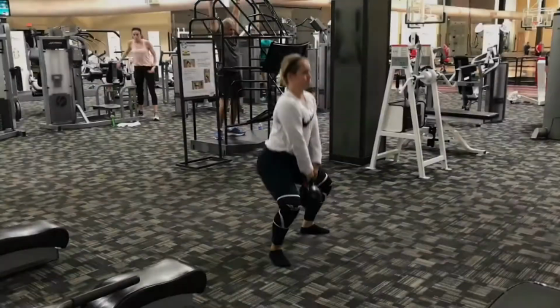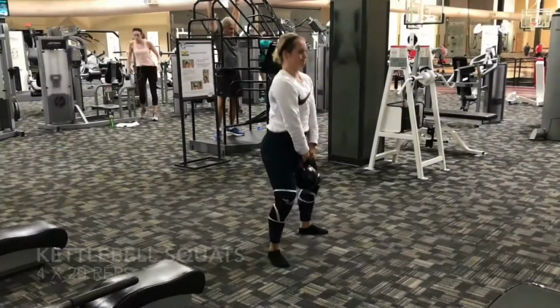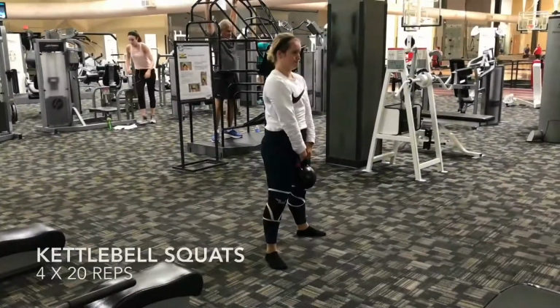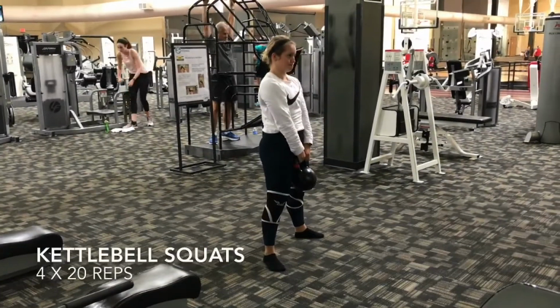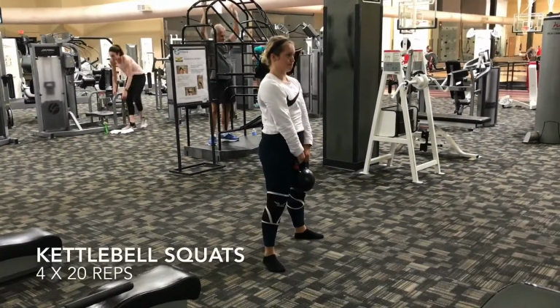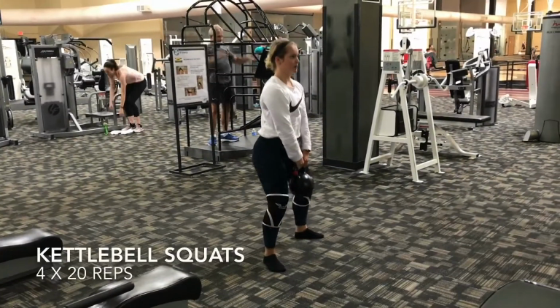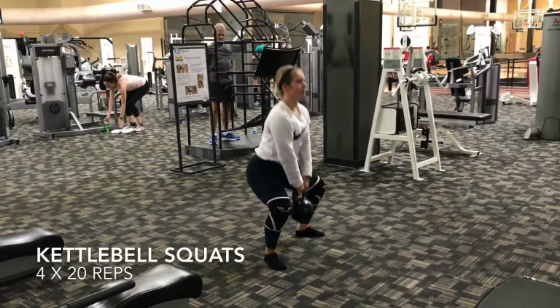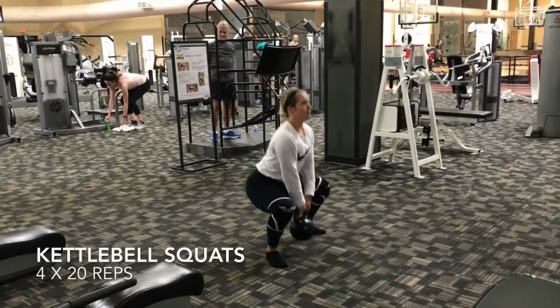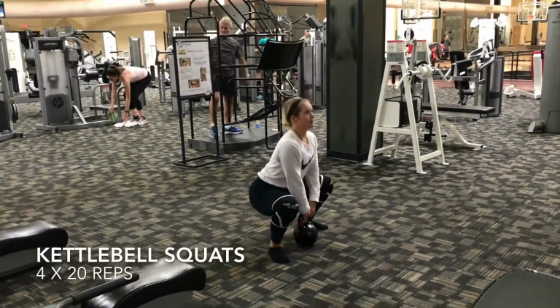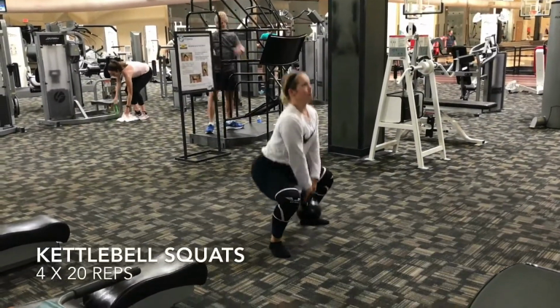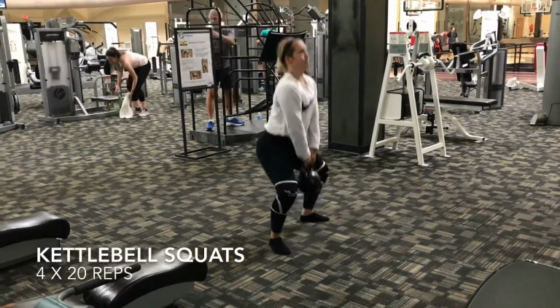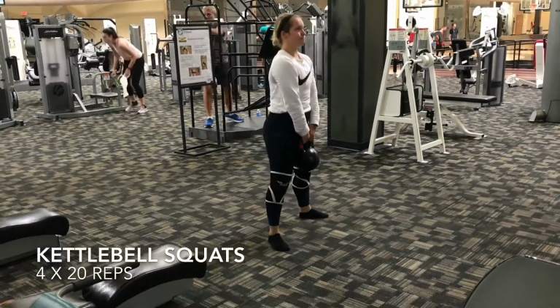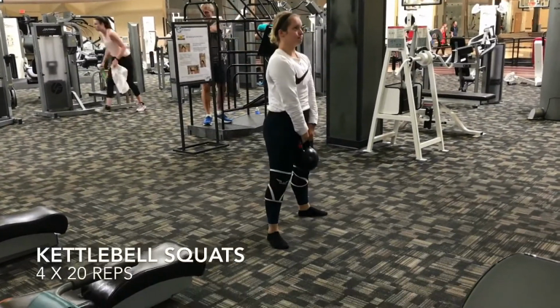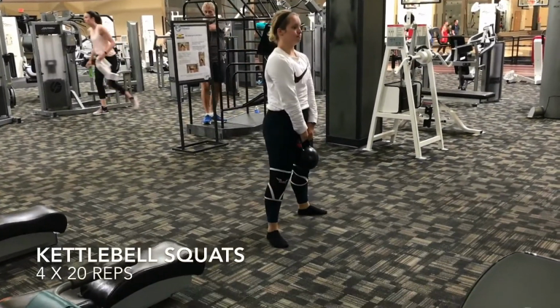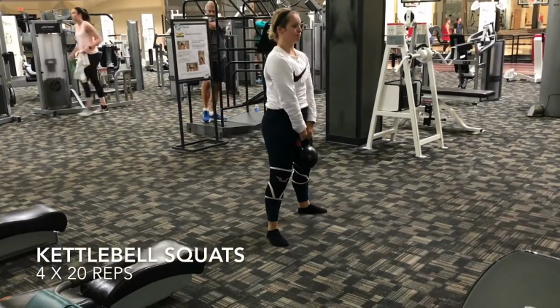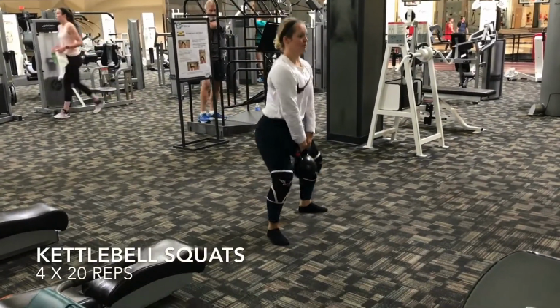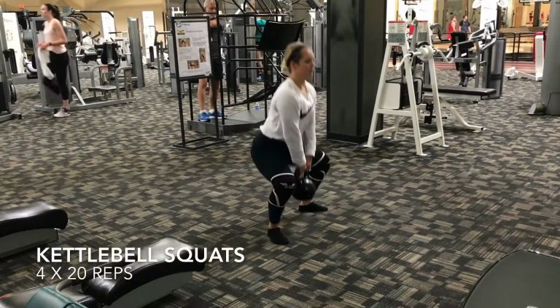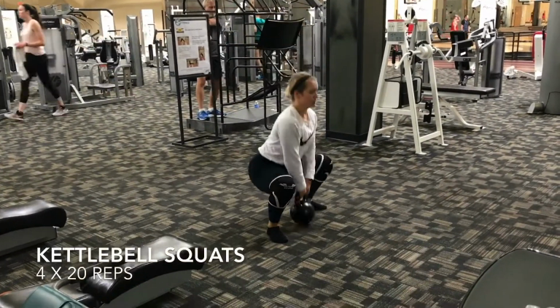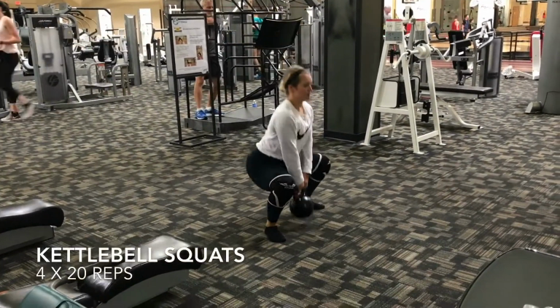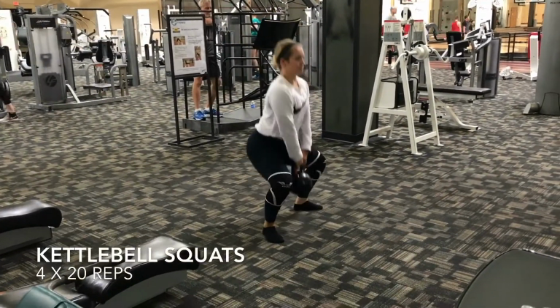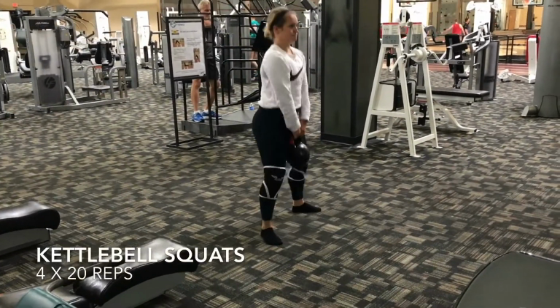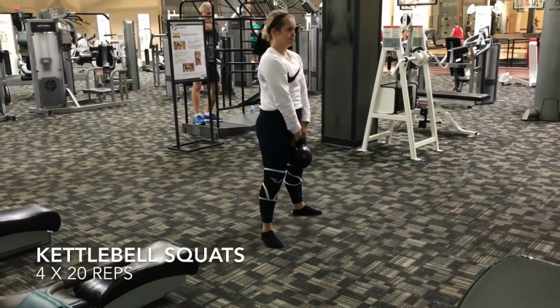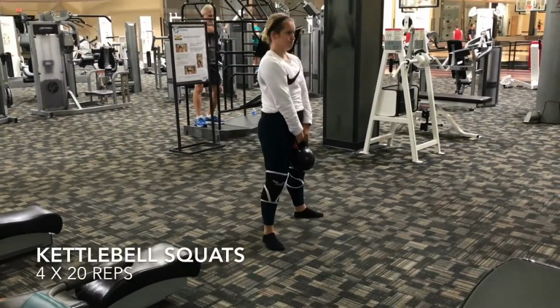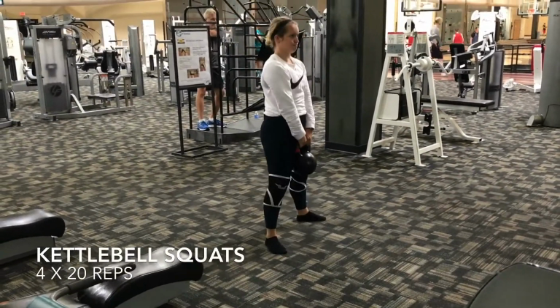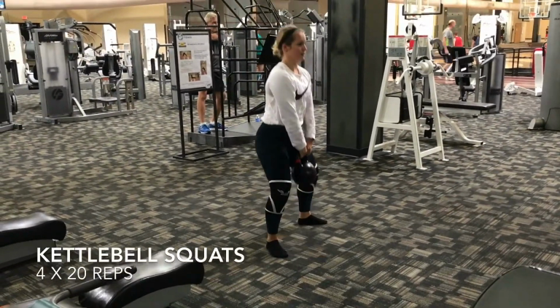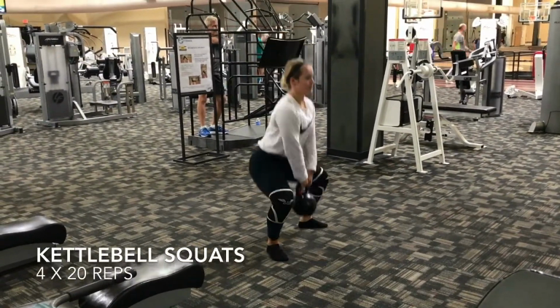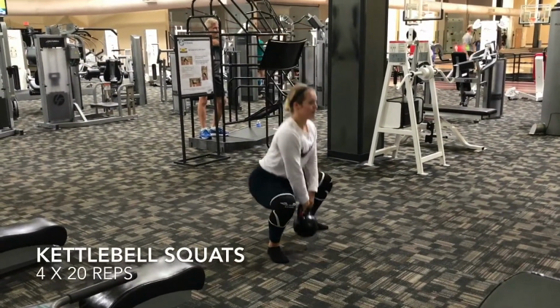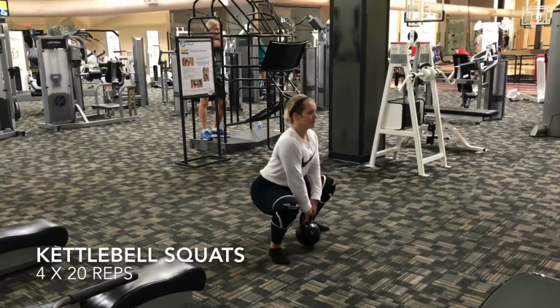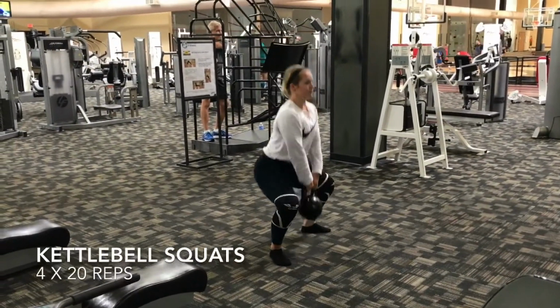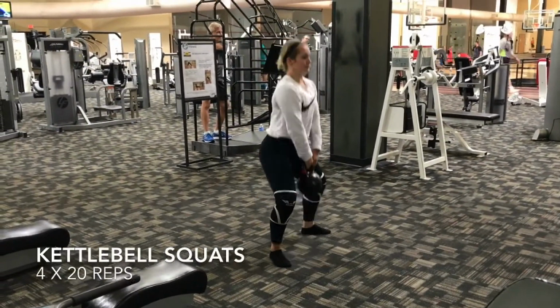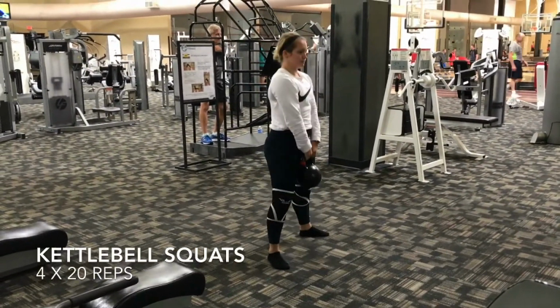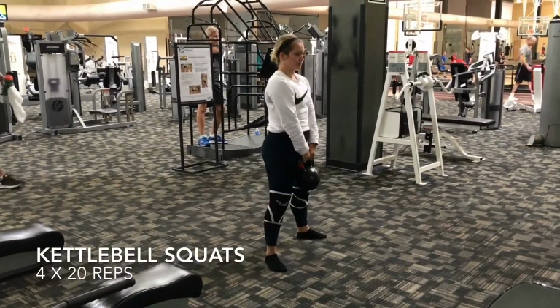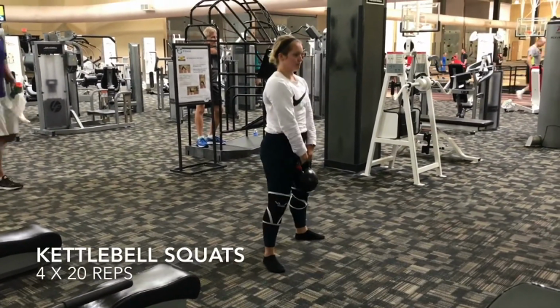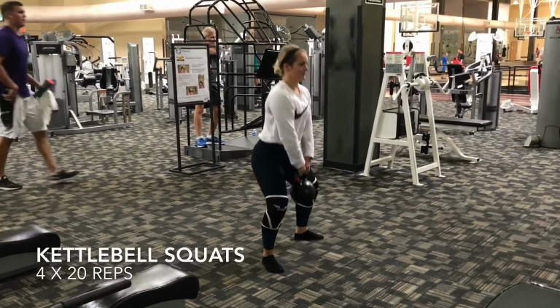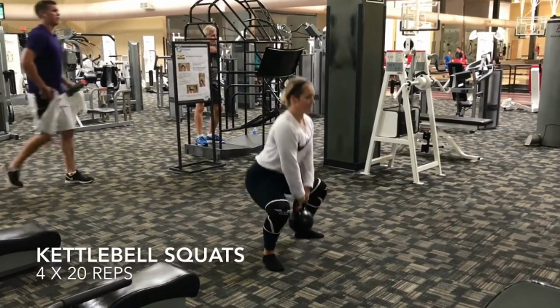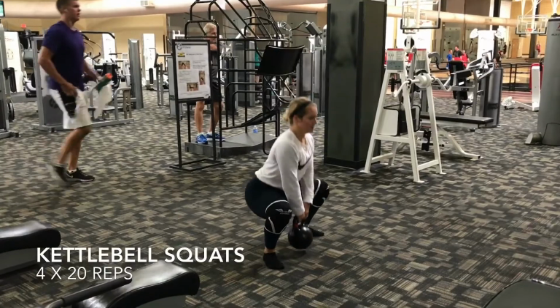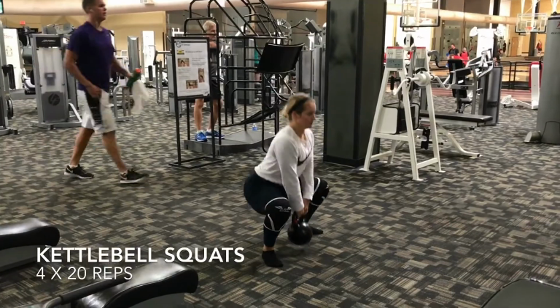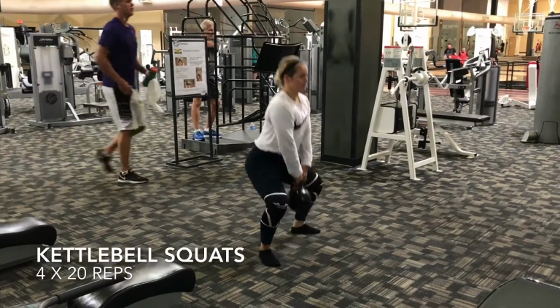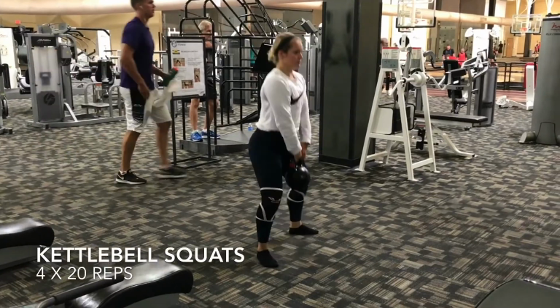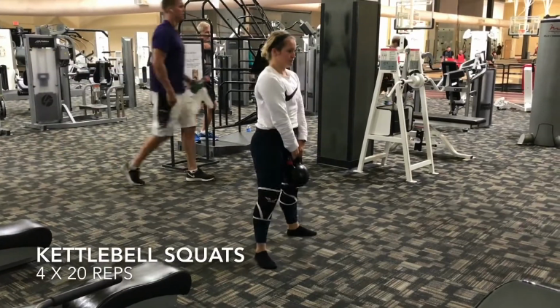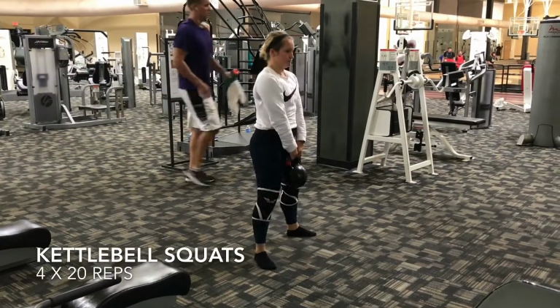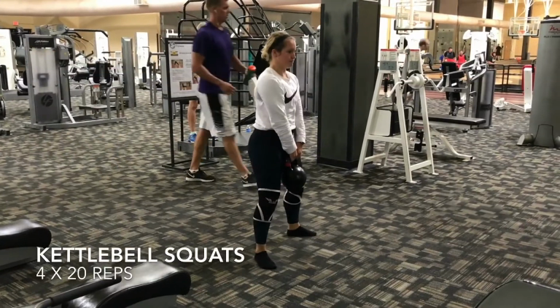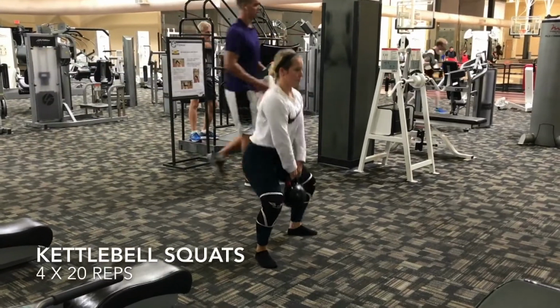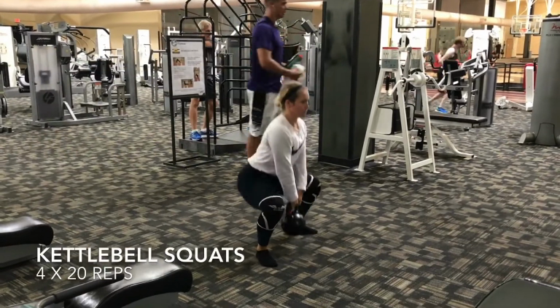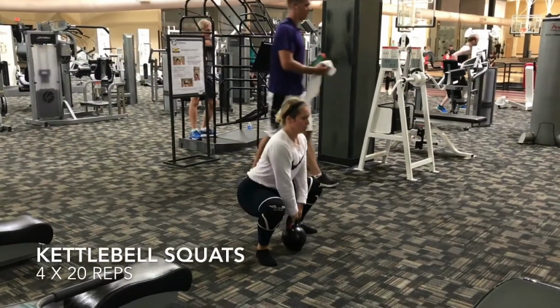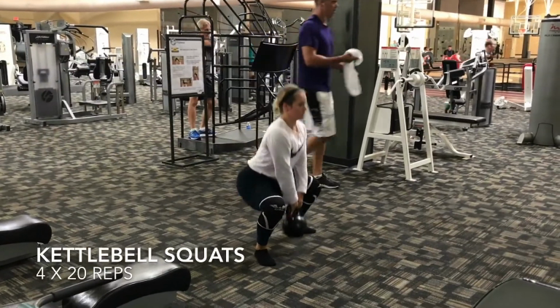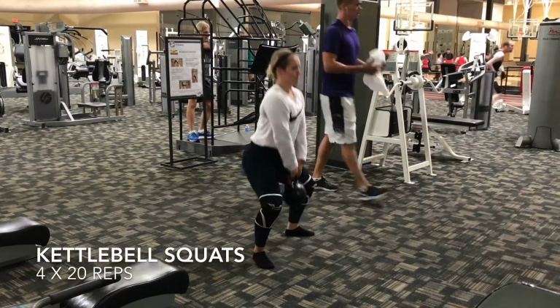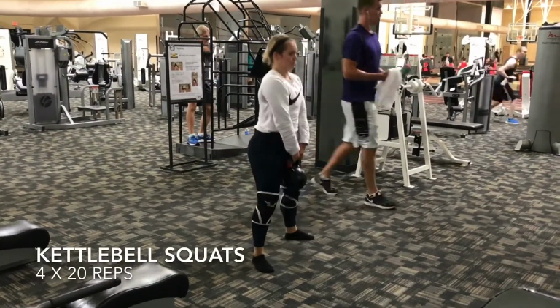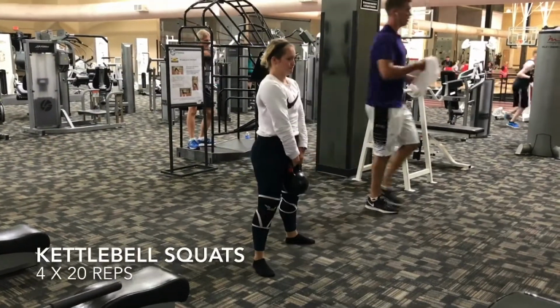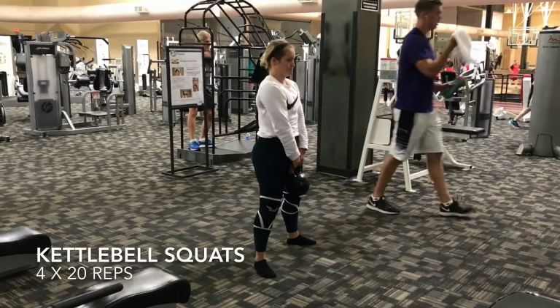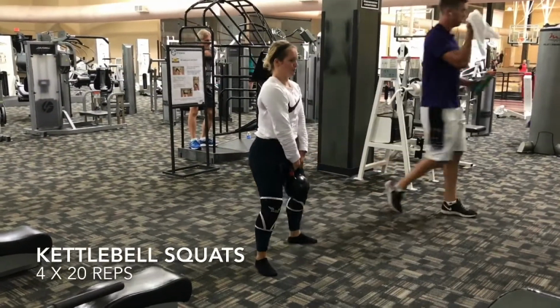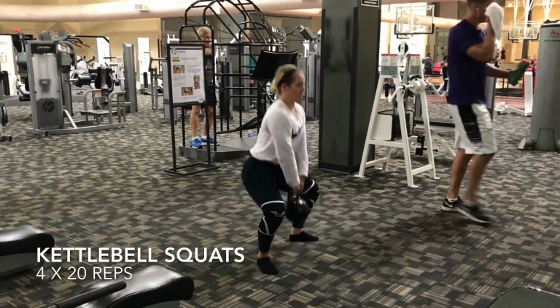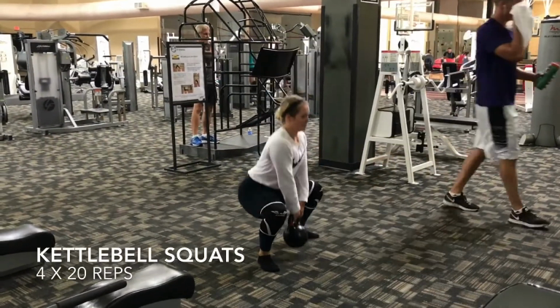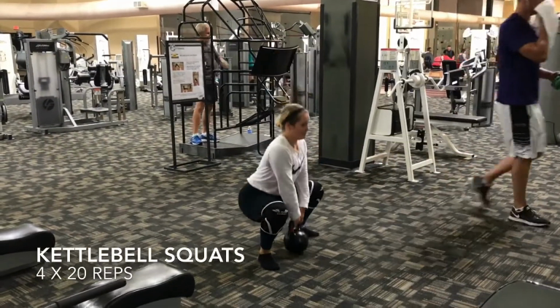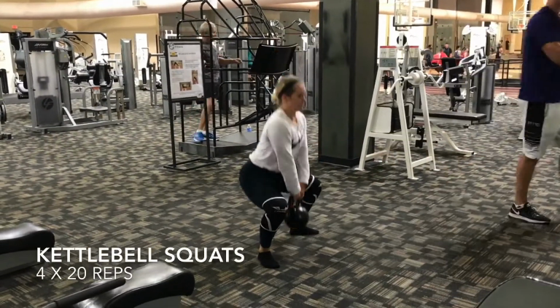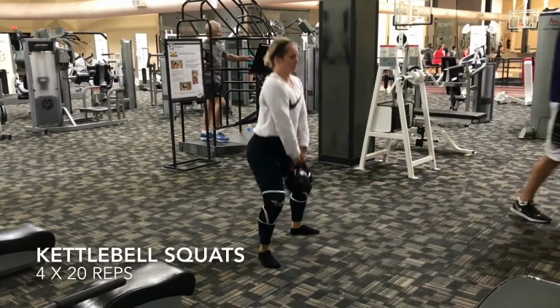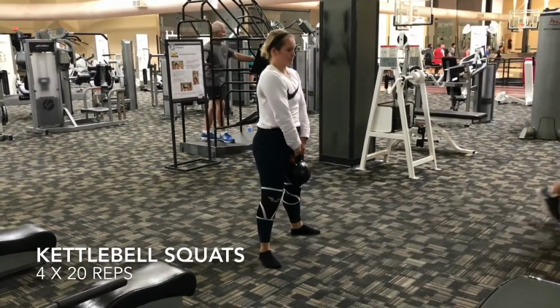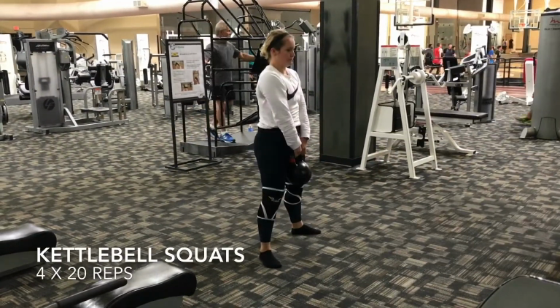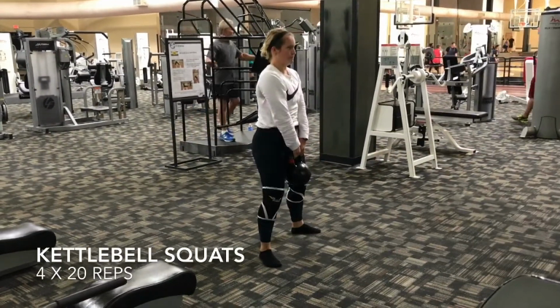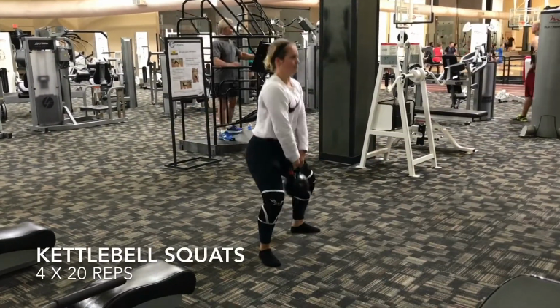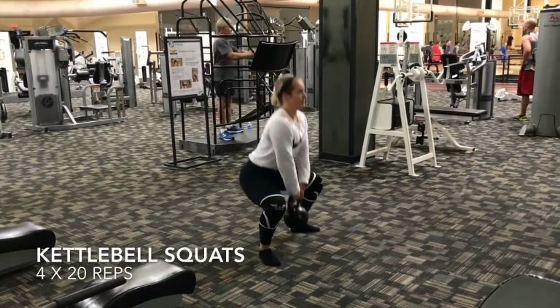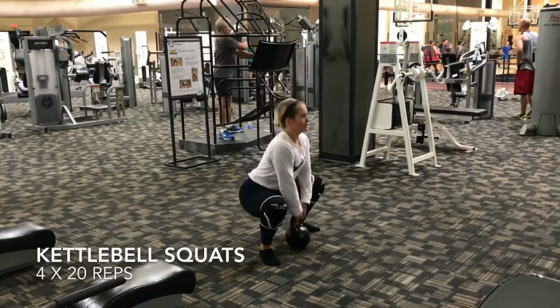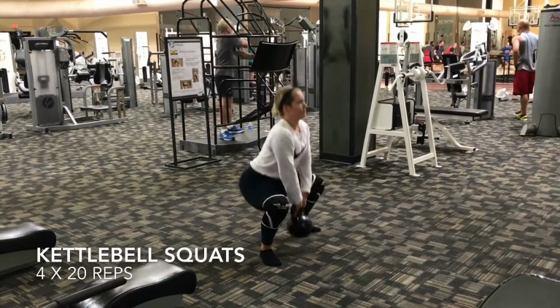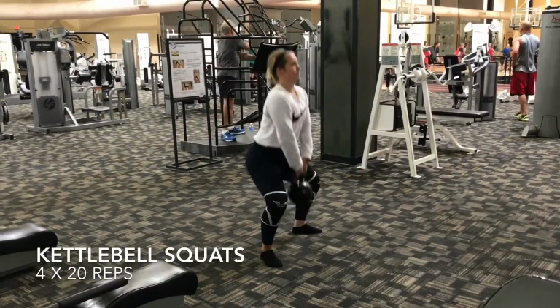Next up we have kettlebell squats. Make sure you are squeezing your glutes all the way through the movement. Perform these reps slow and controlled.